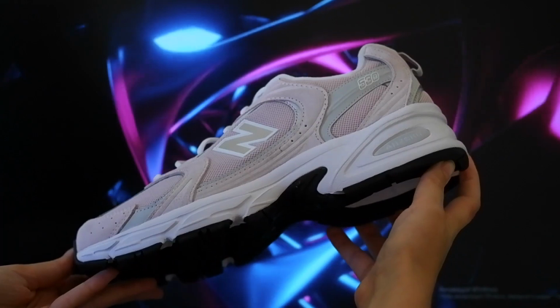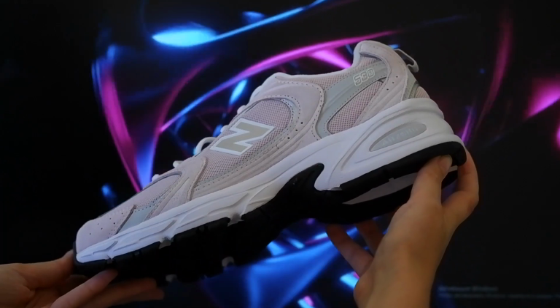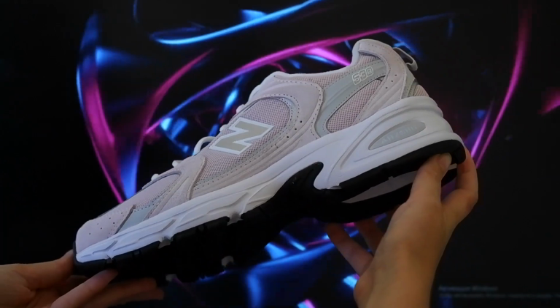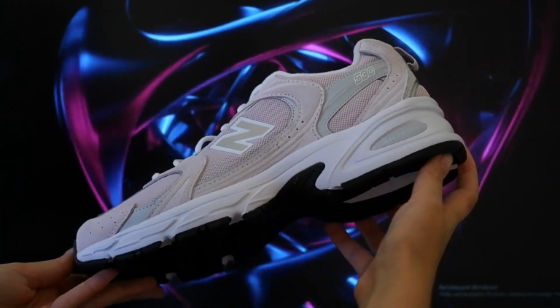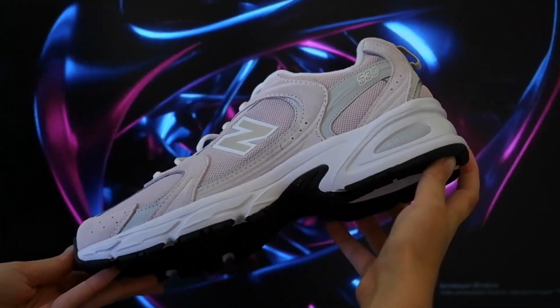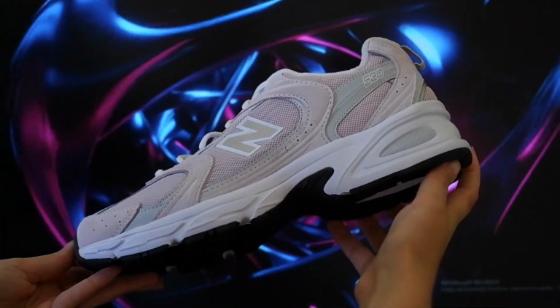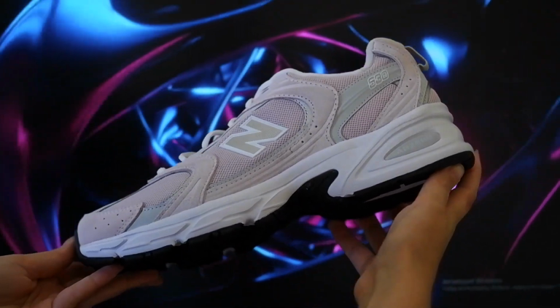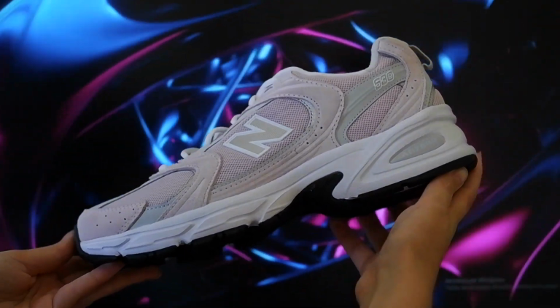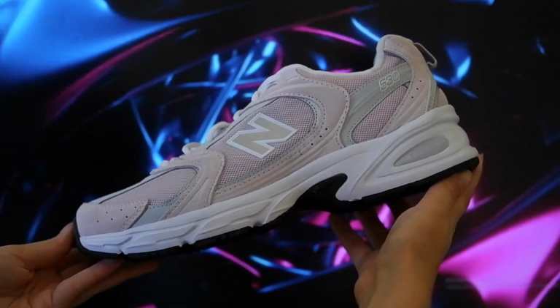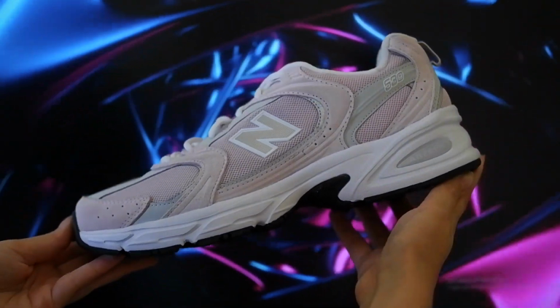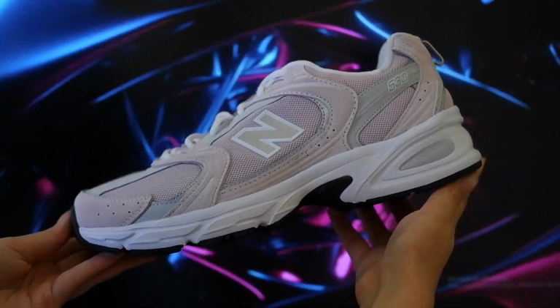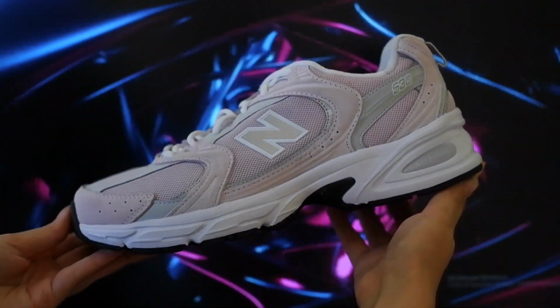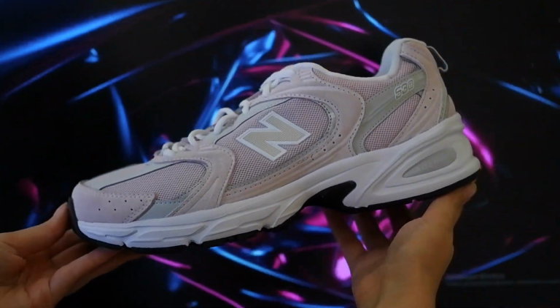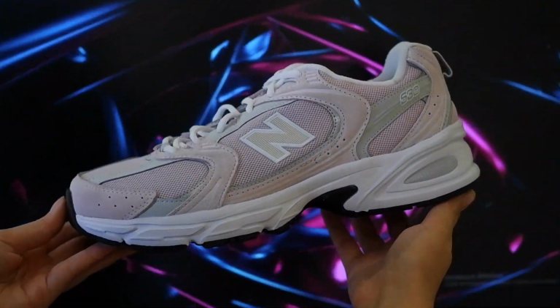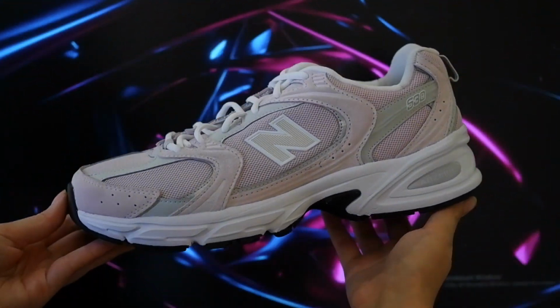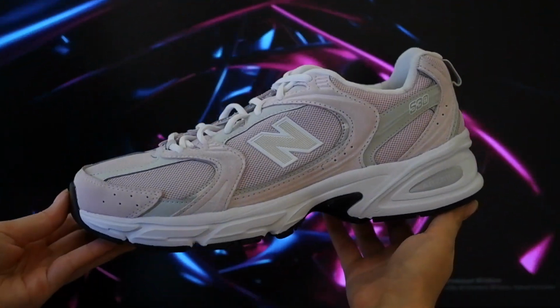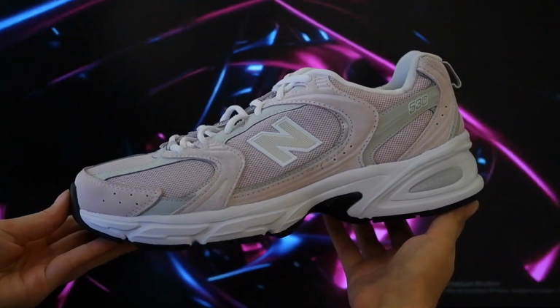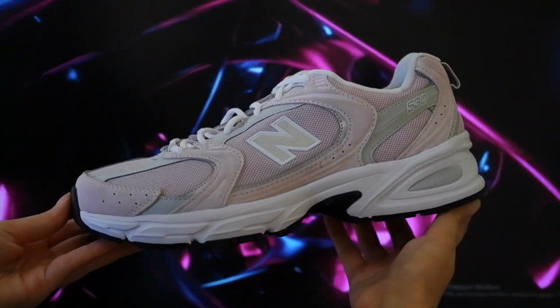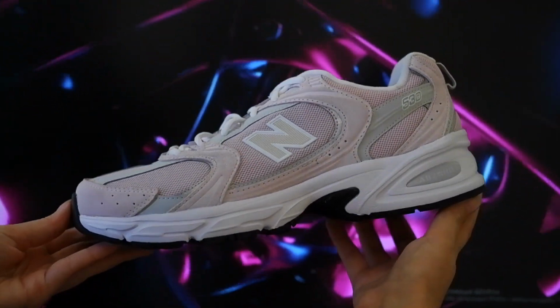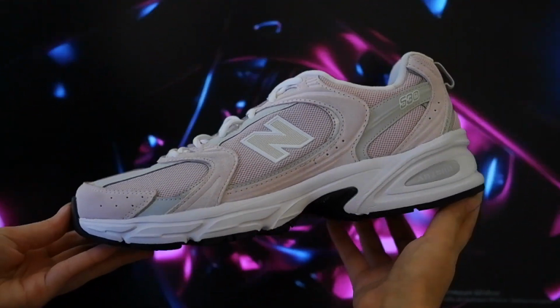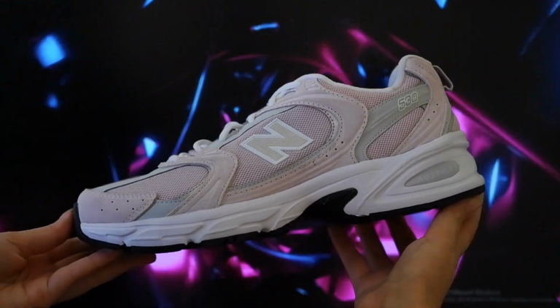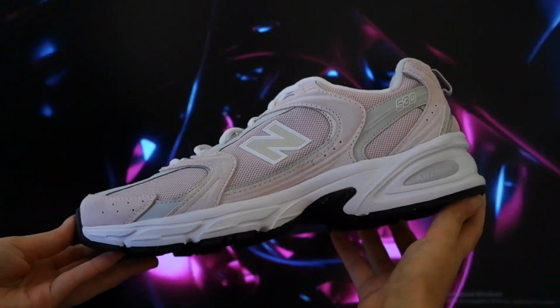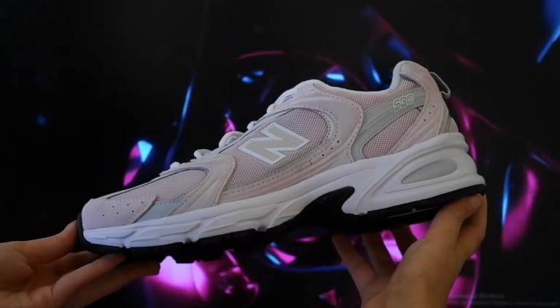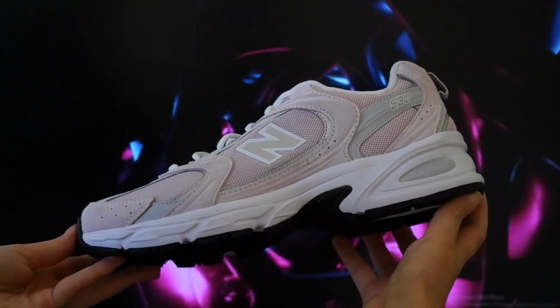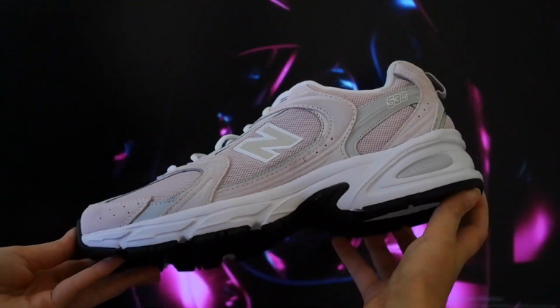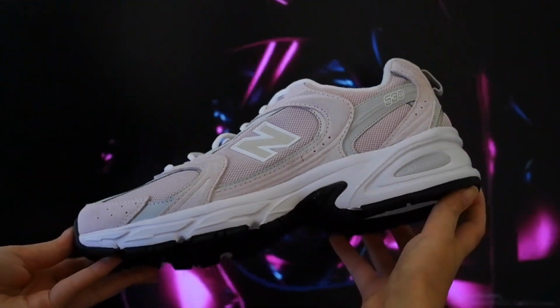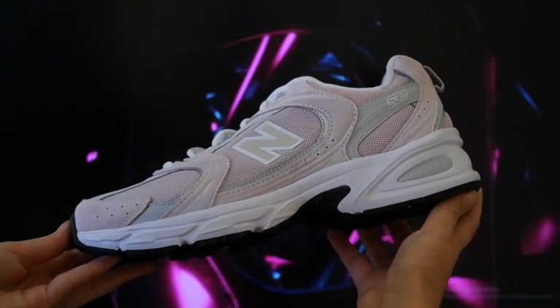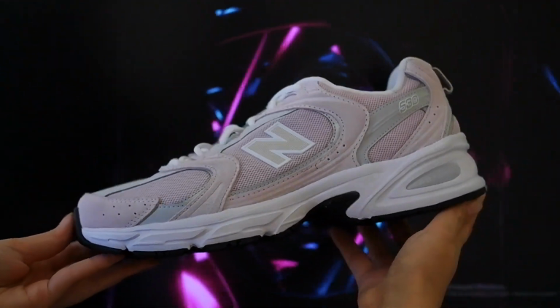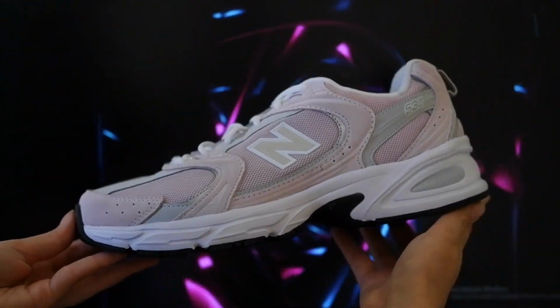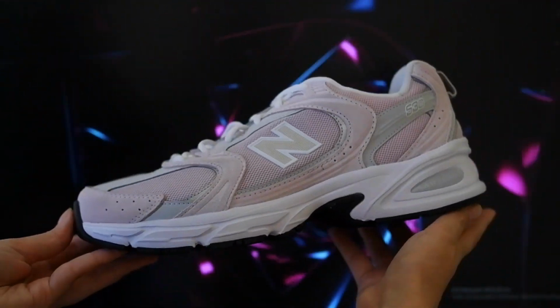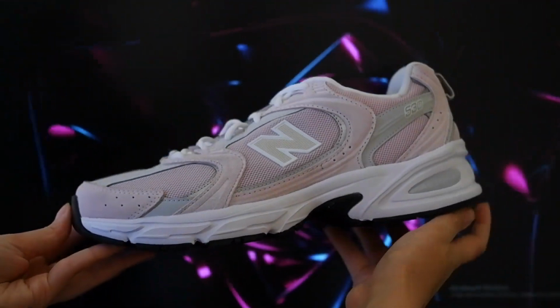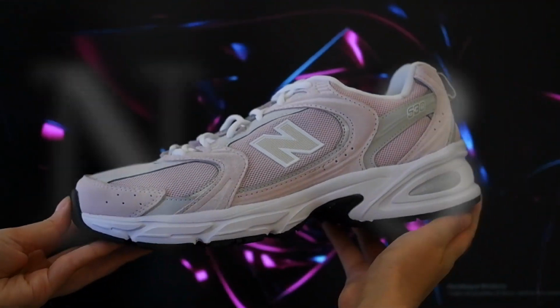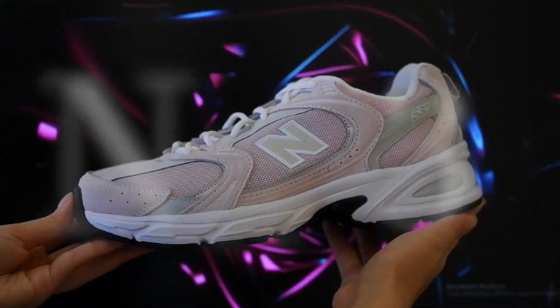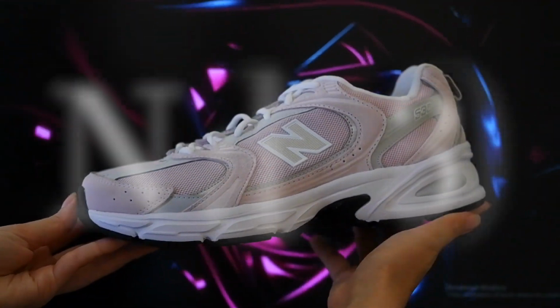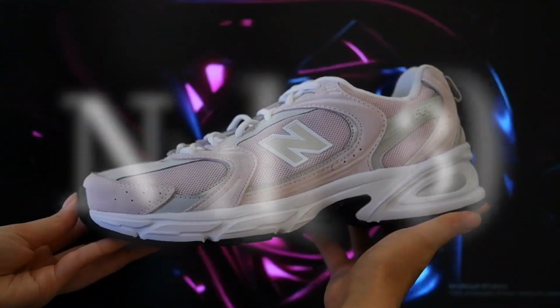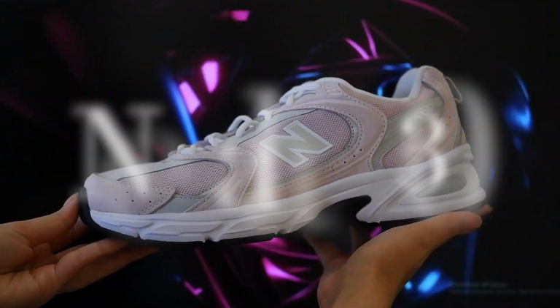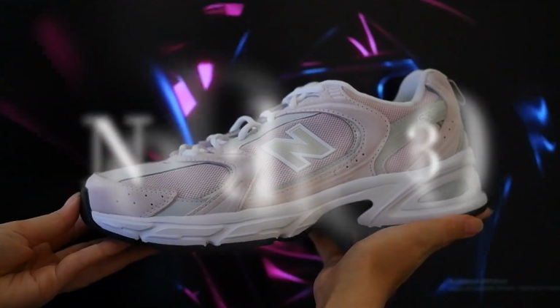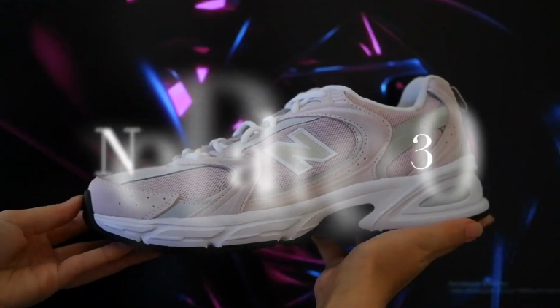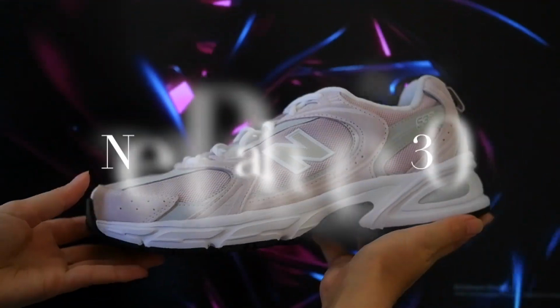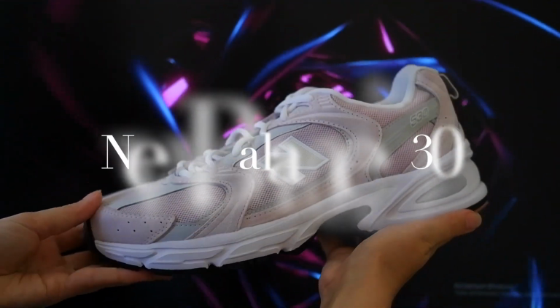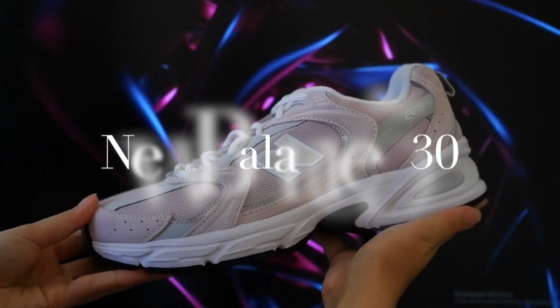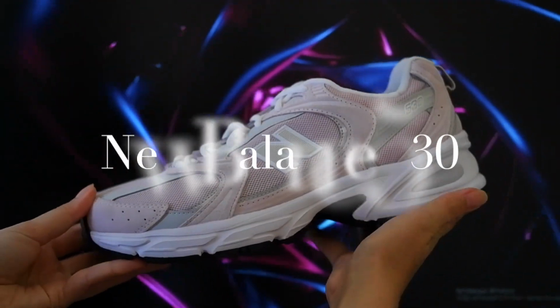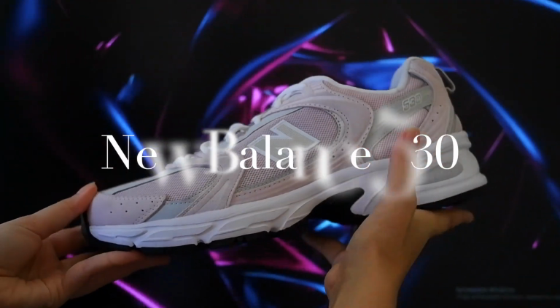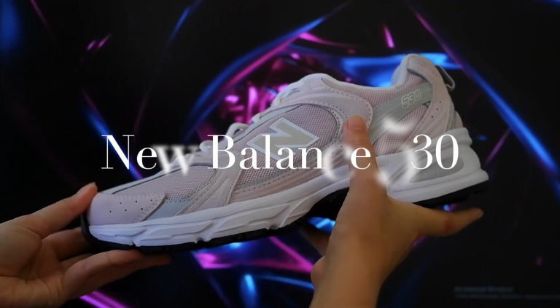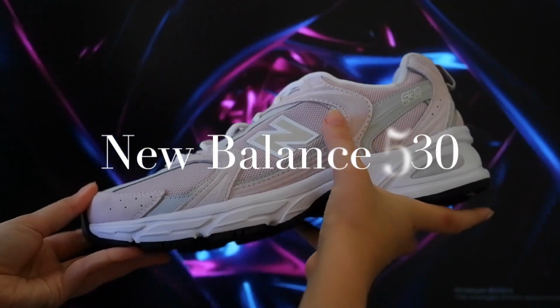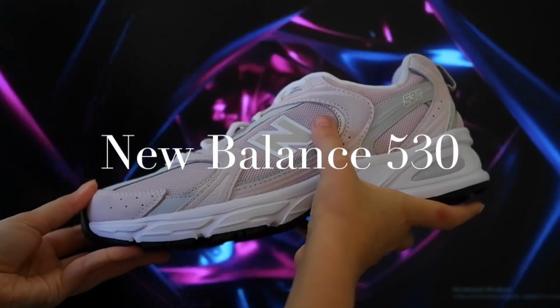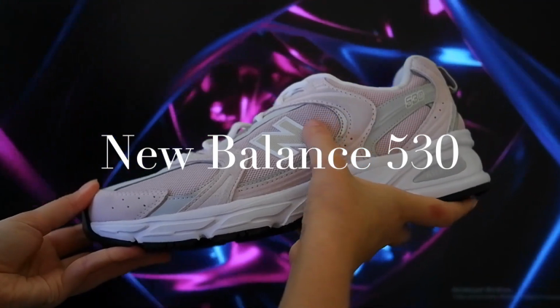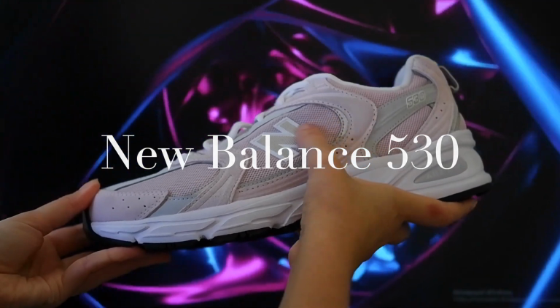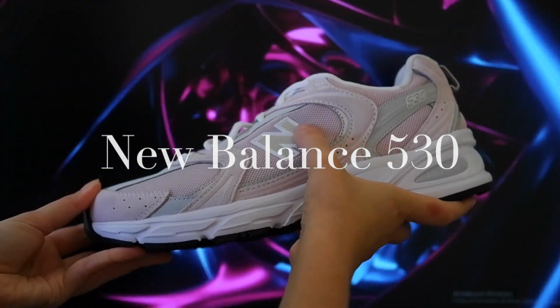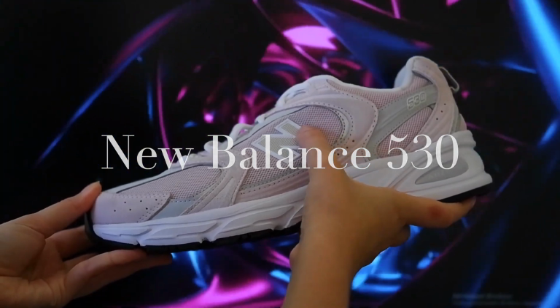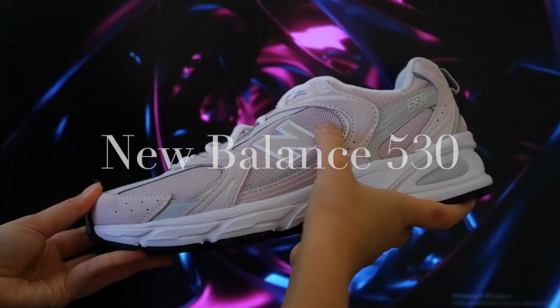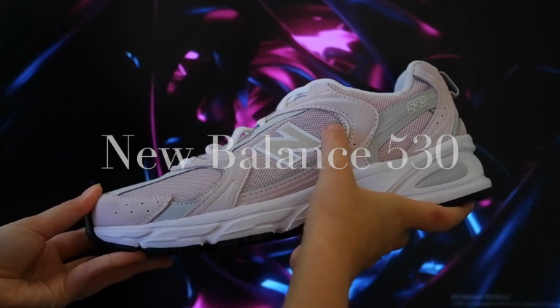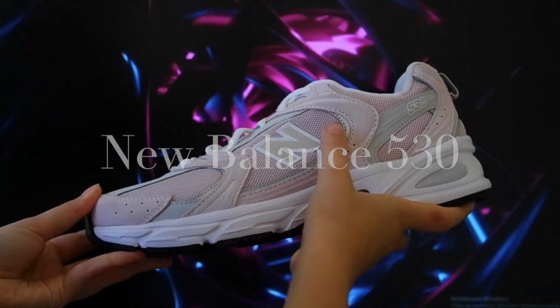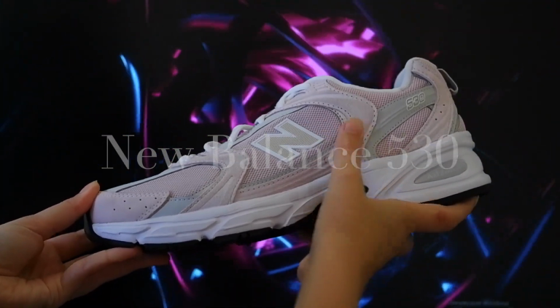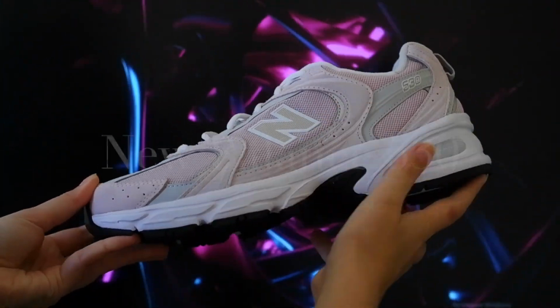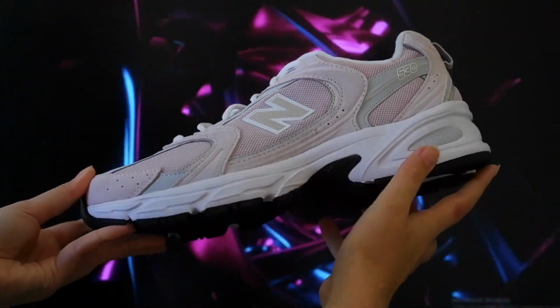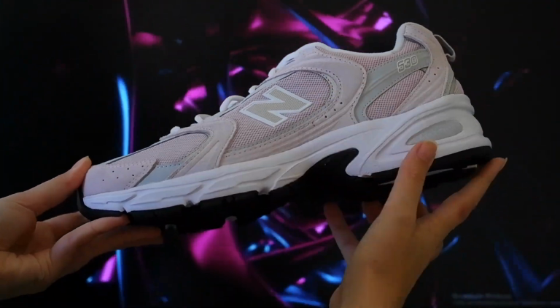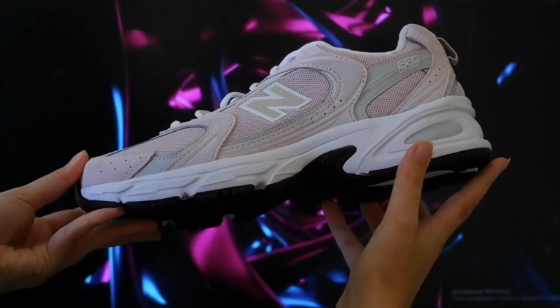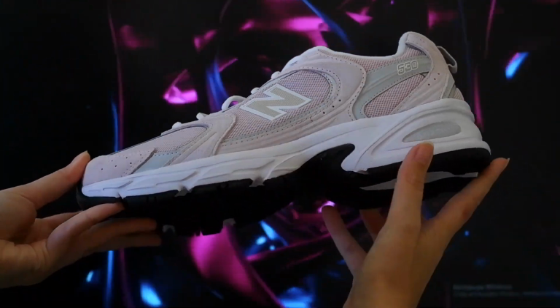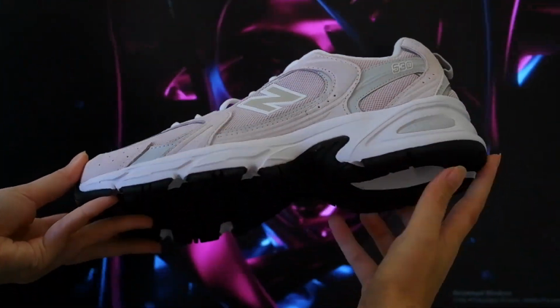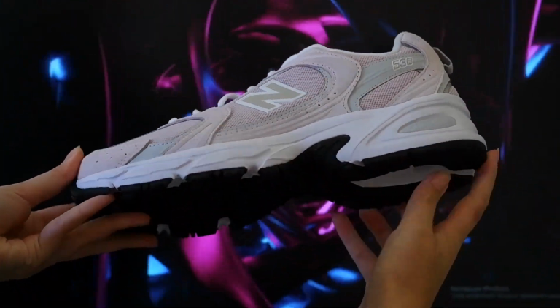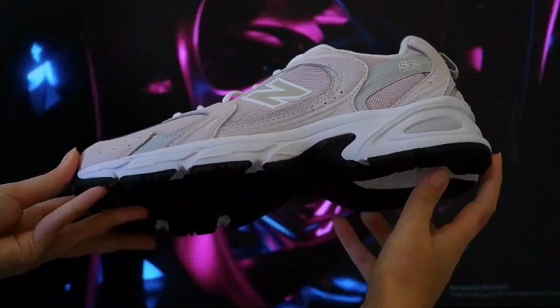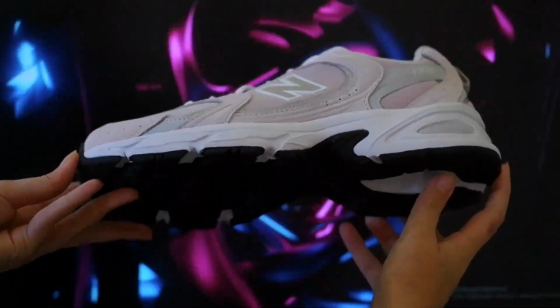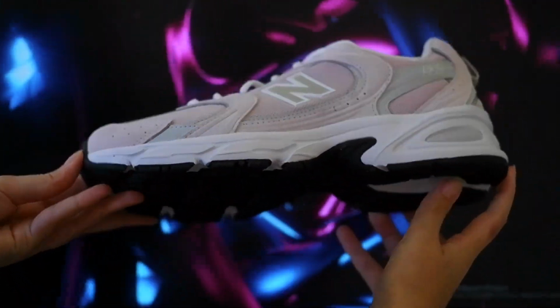In this video we are going to talk about the New Balance 530 in pale pink color with small type mesh.